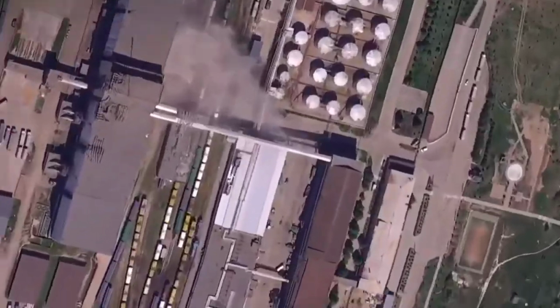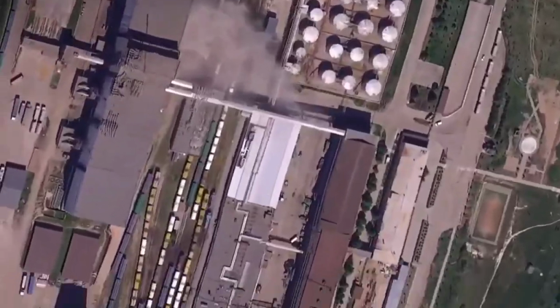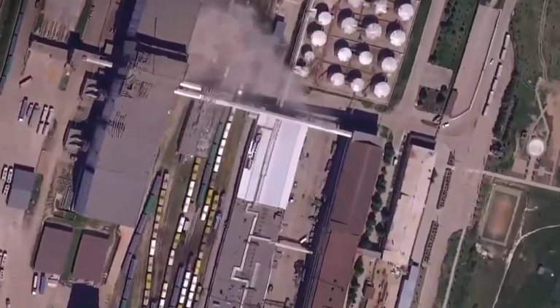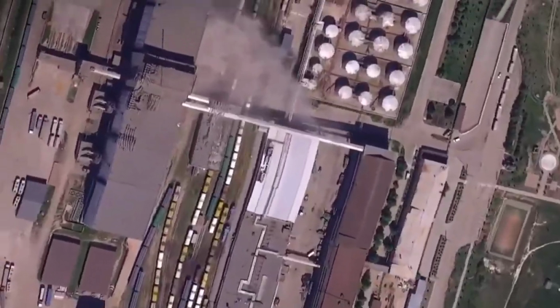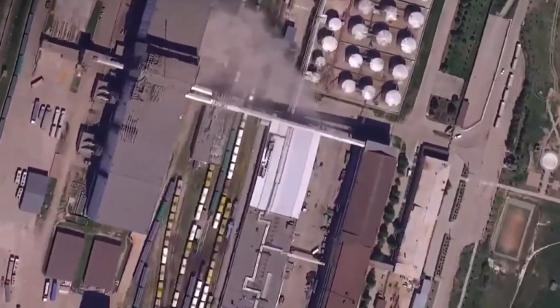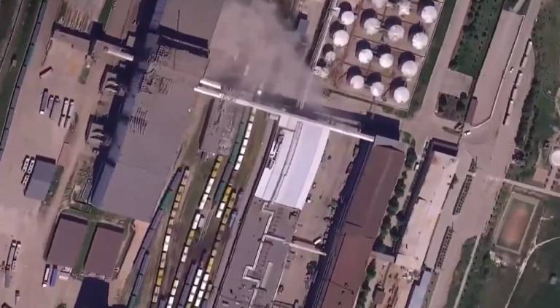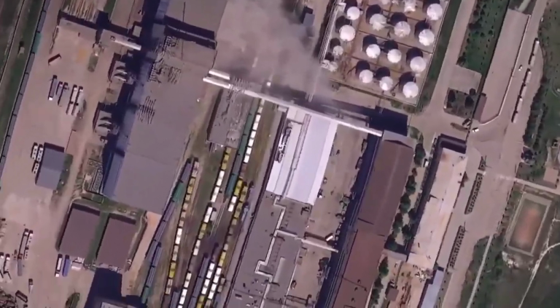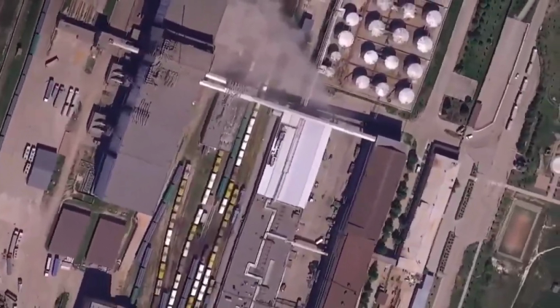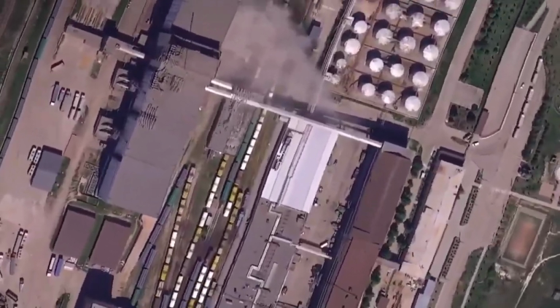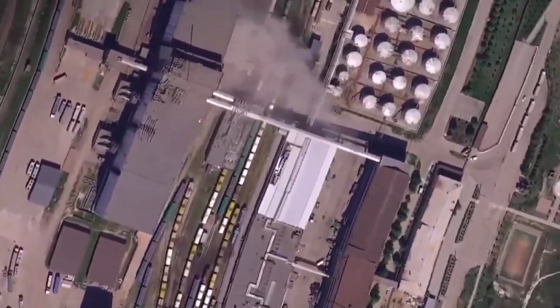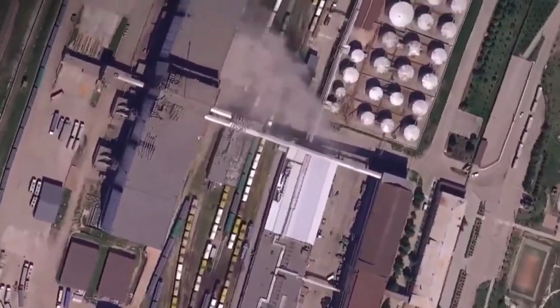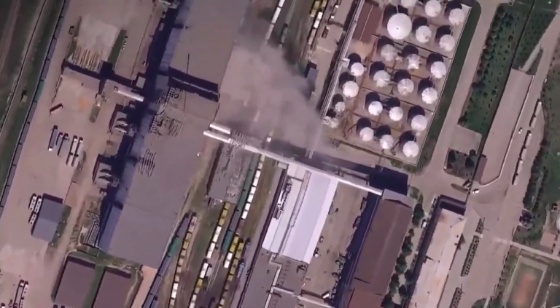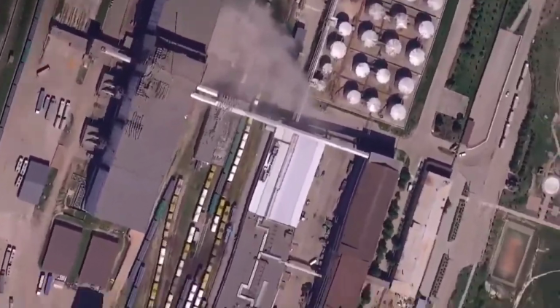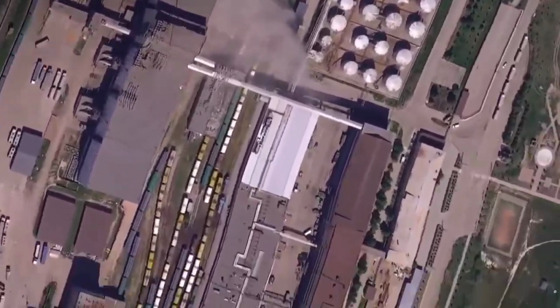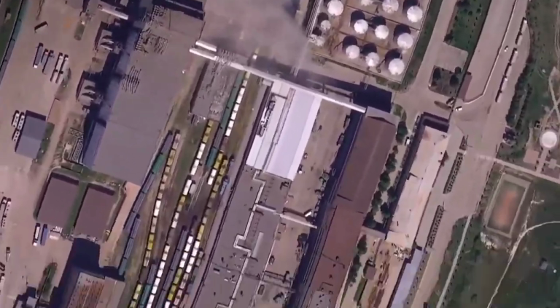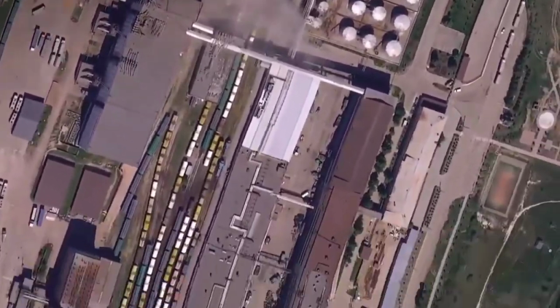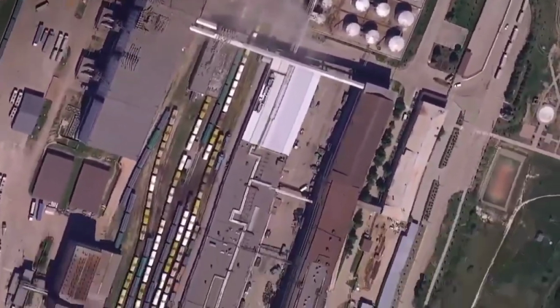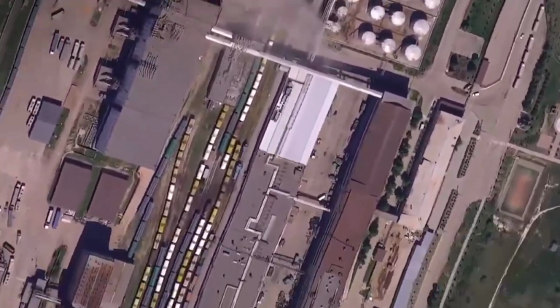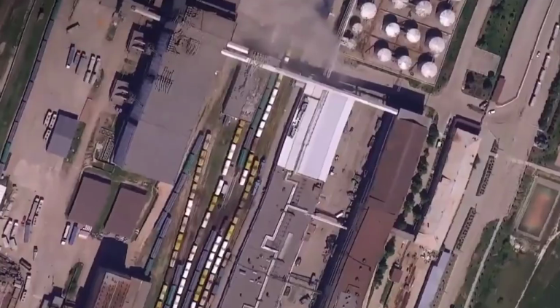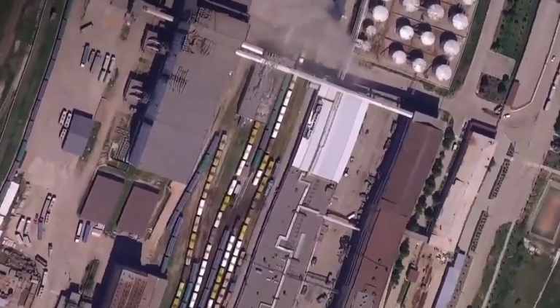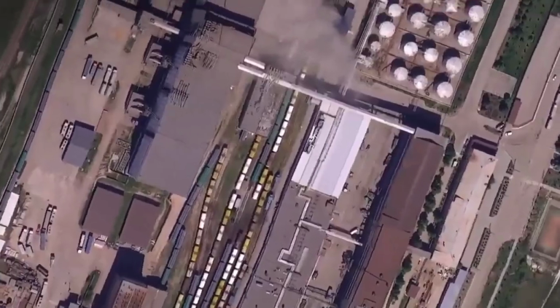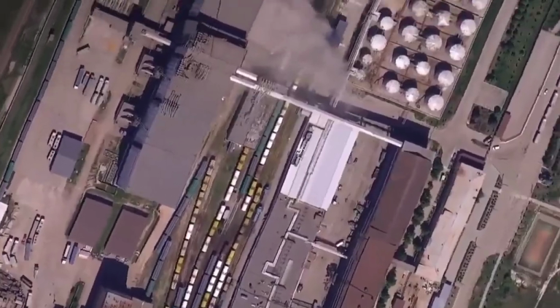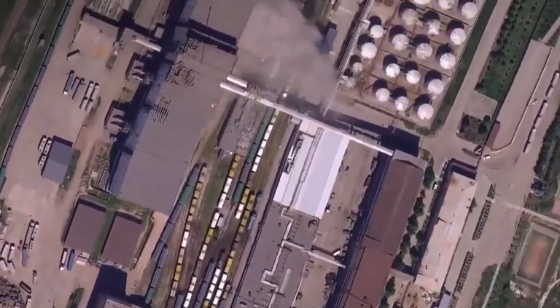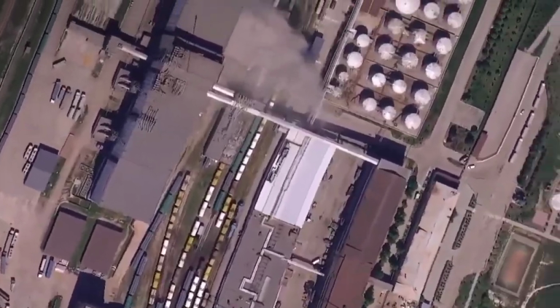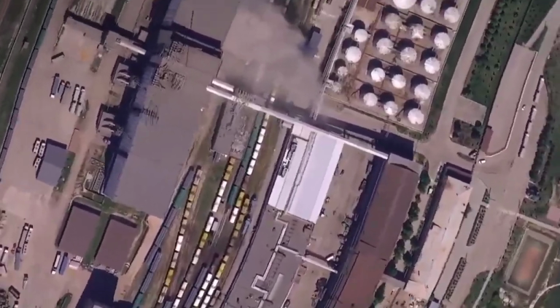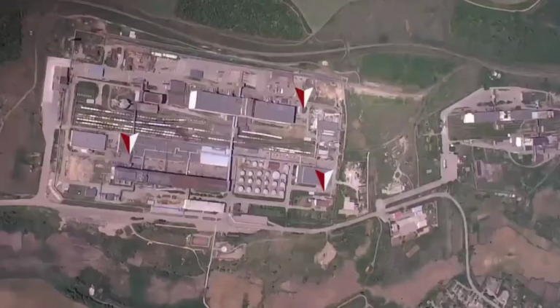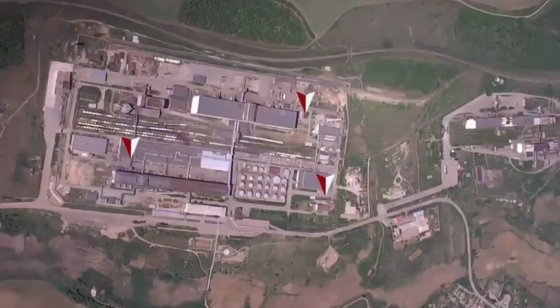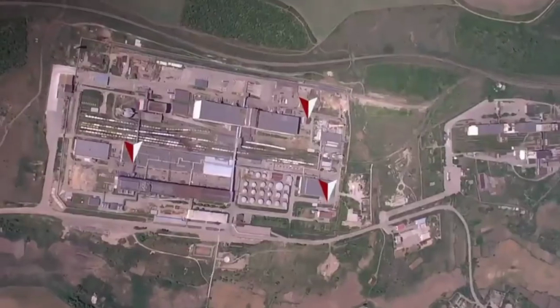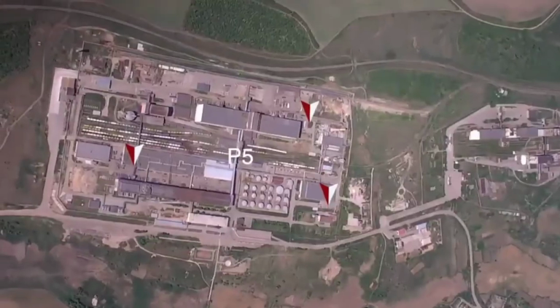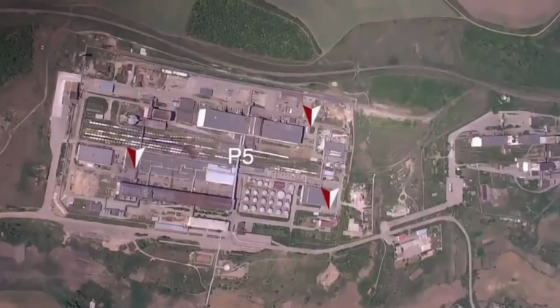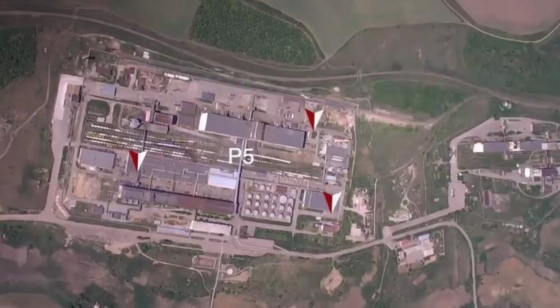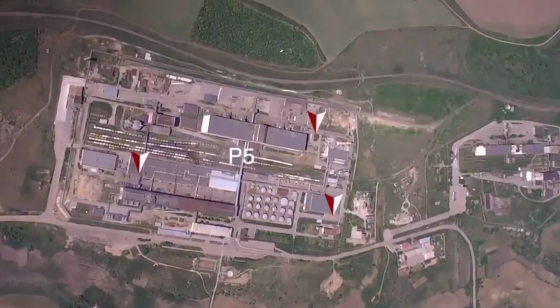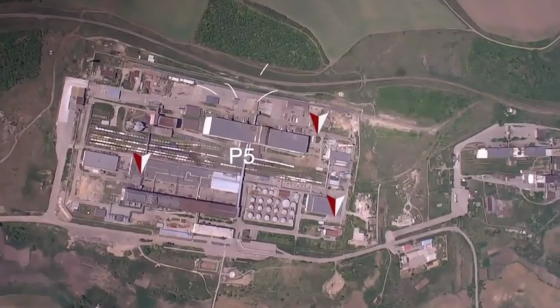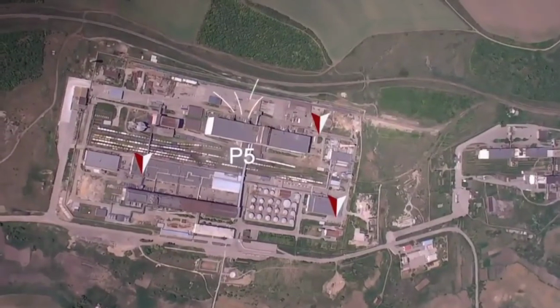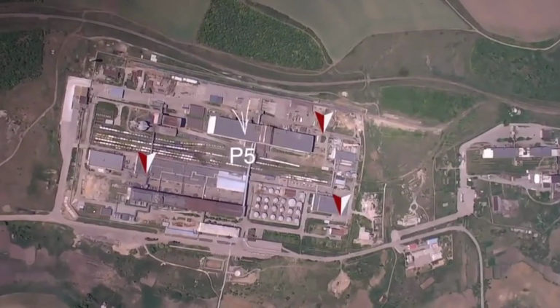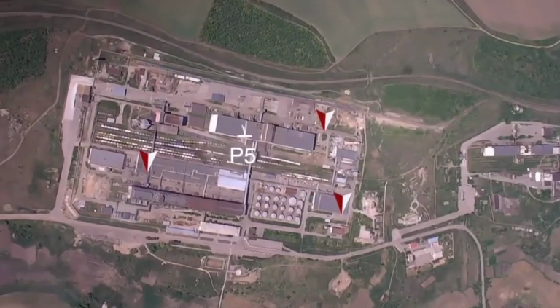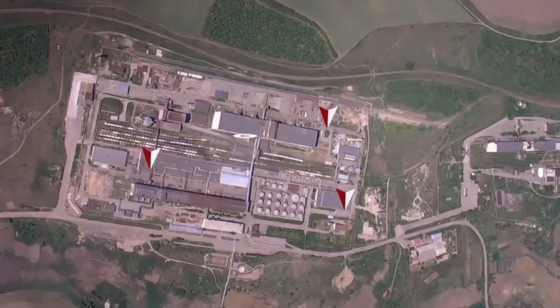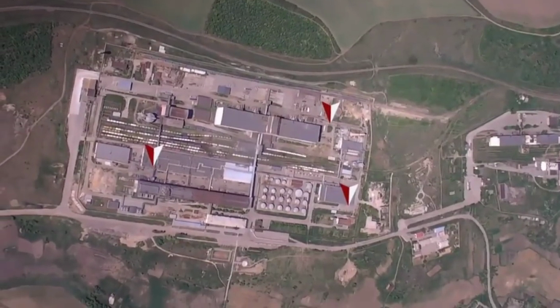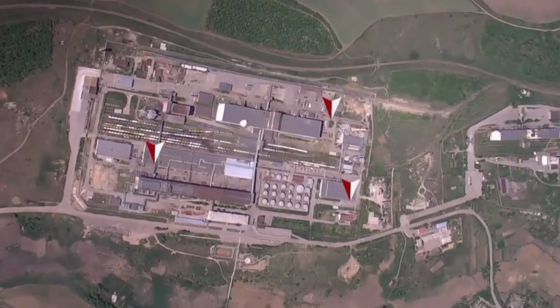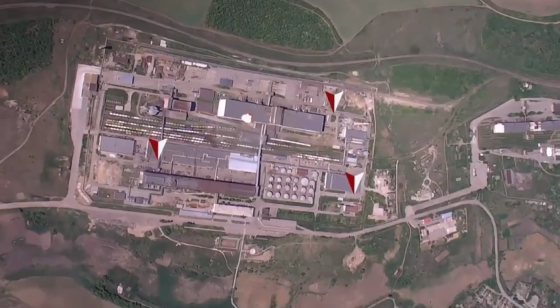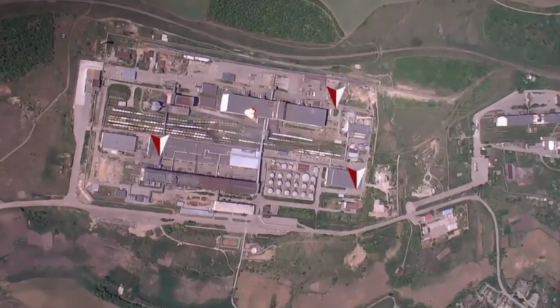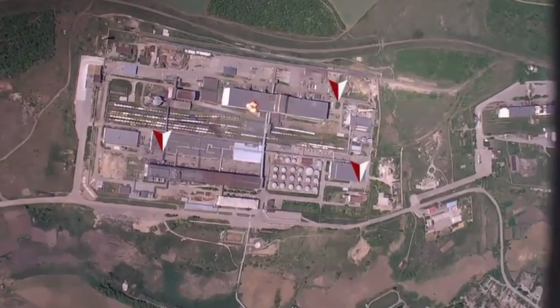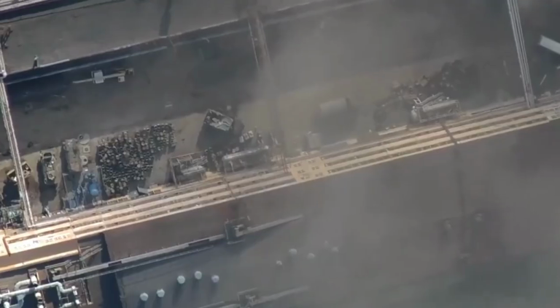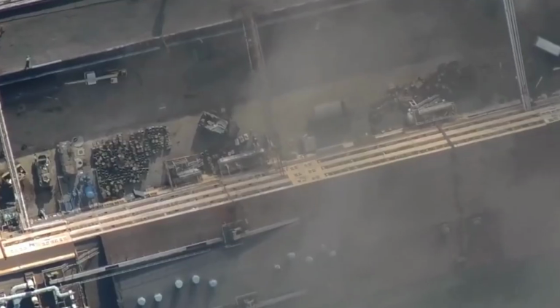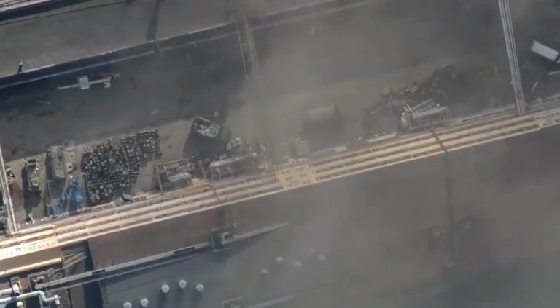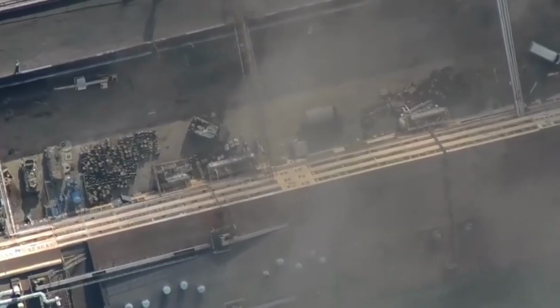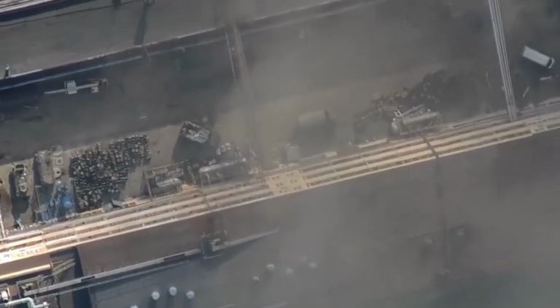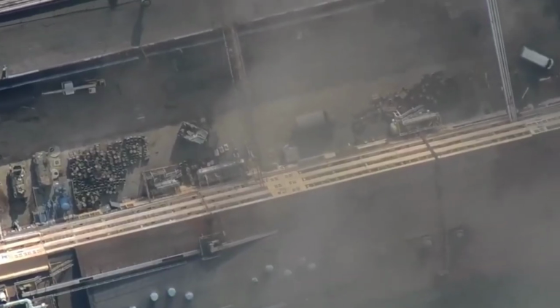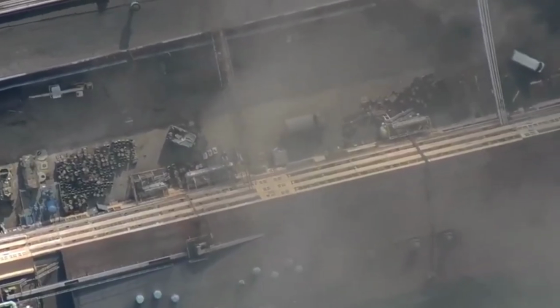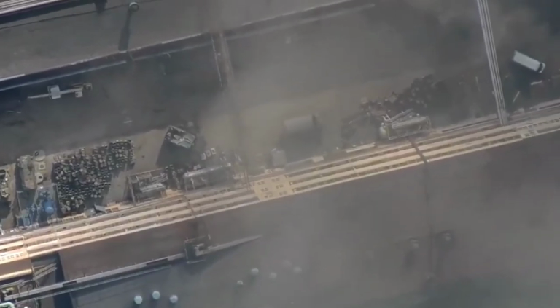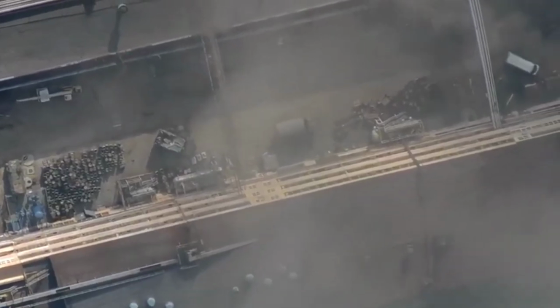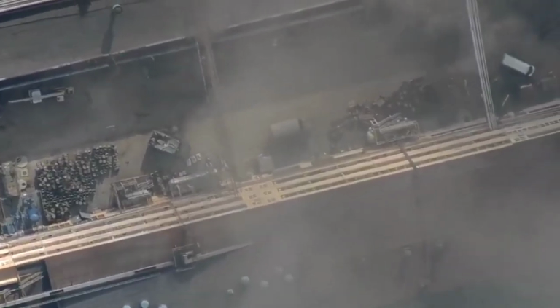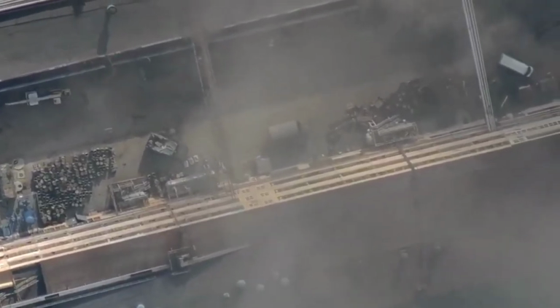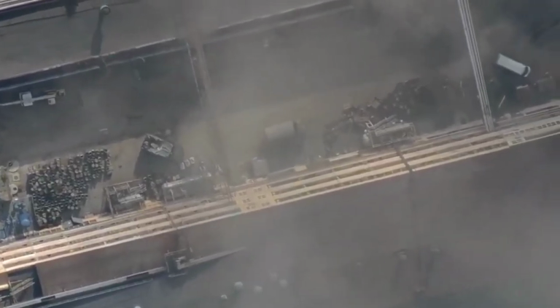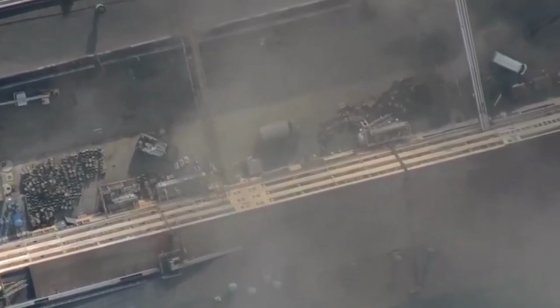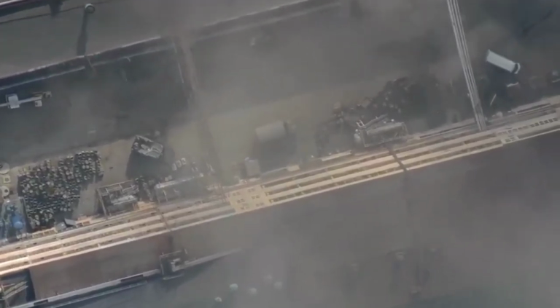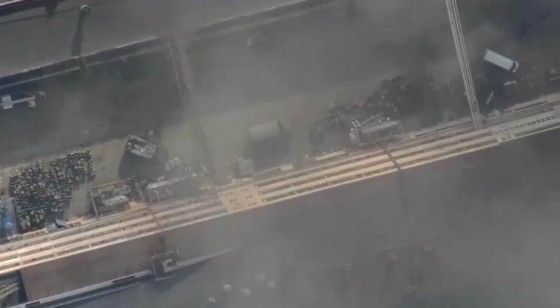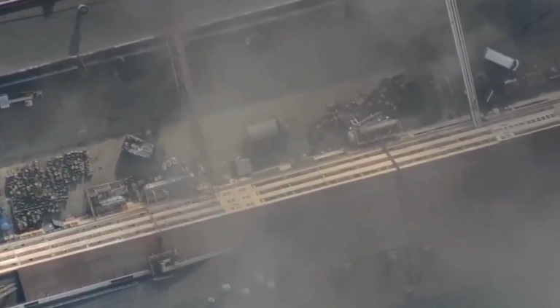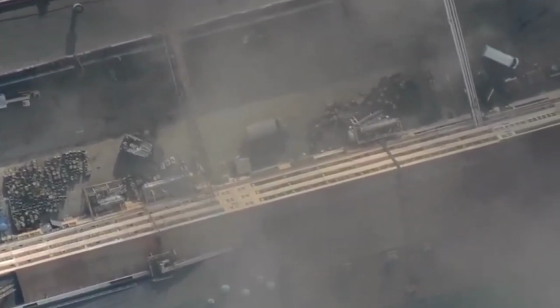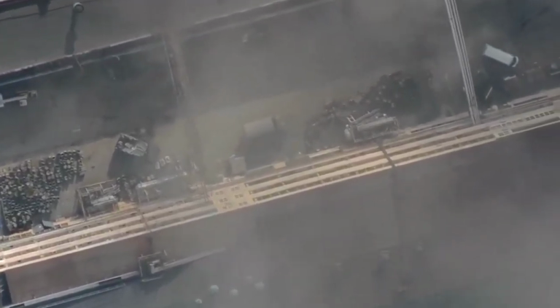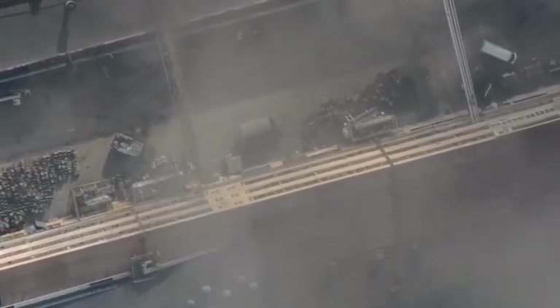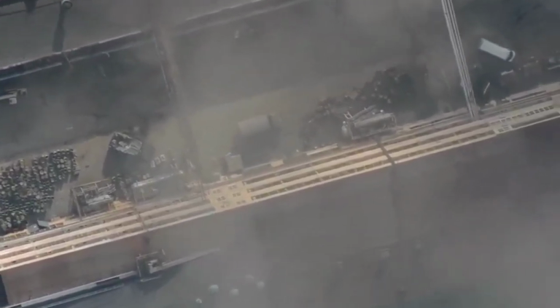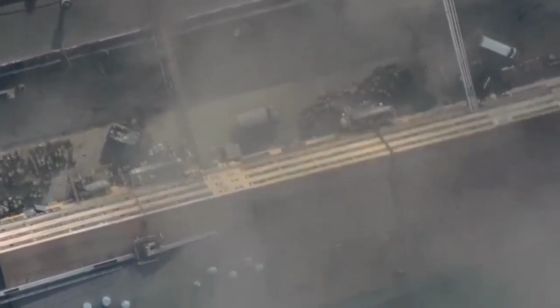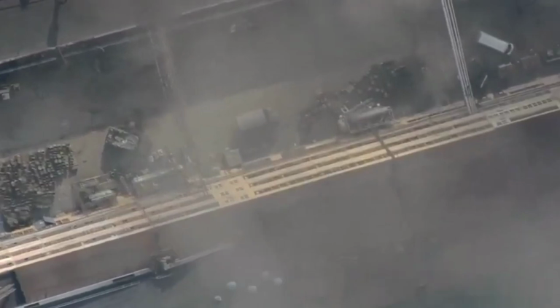The enemy has a minus tanker and several units of light armored vehicles. We have a great mood from effective cooperation.